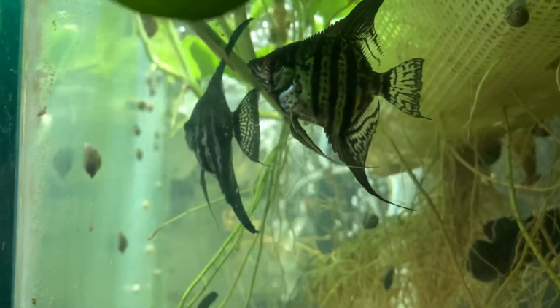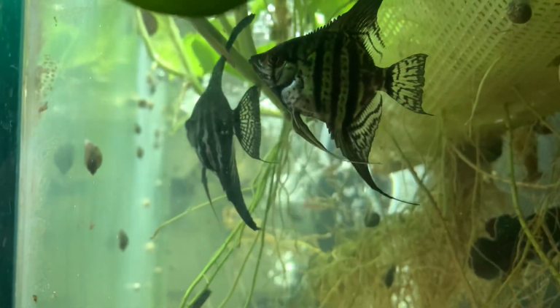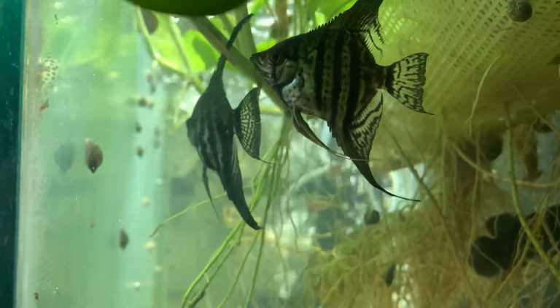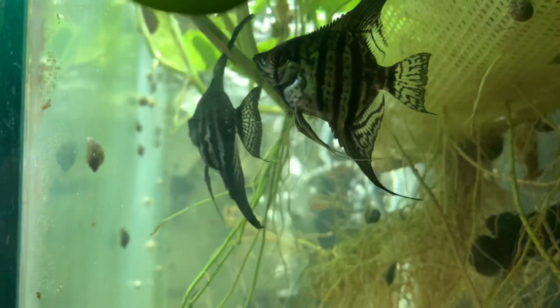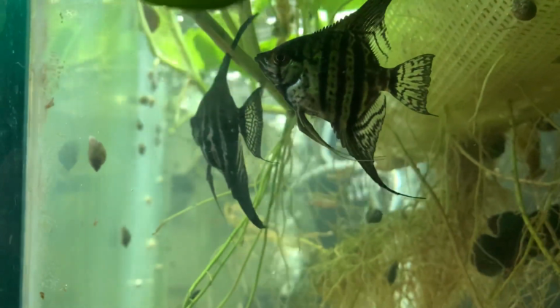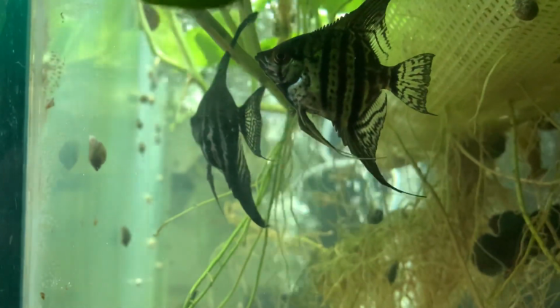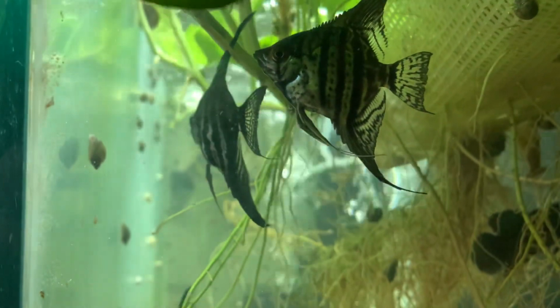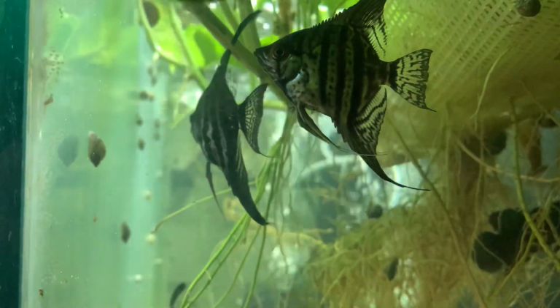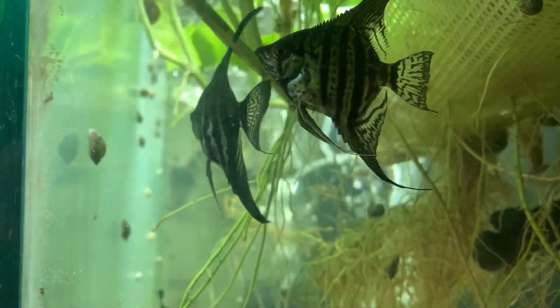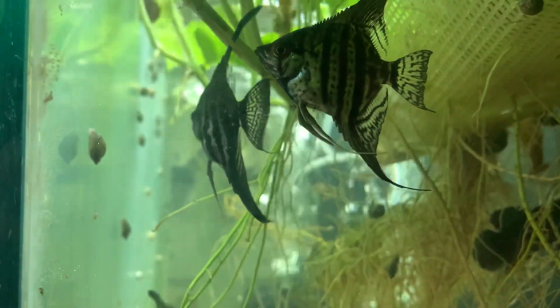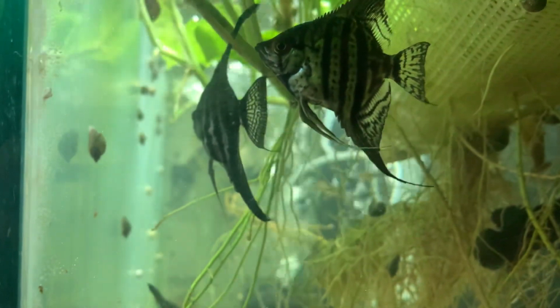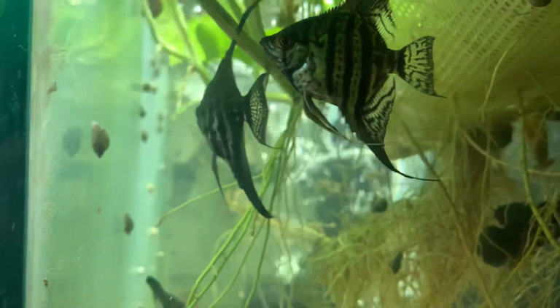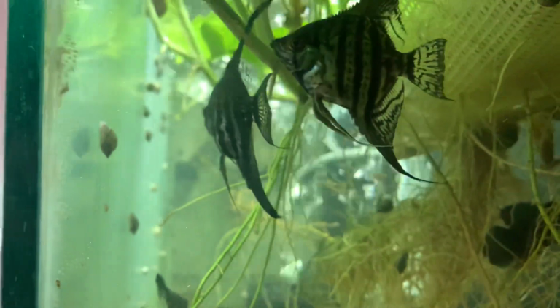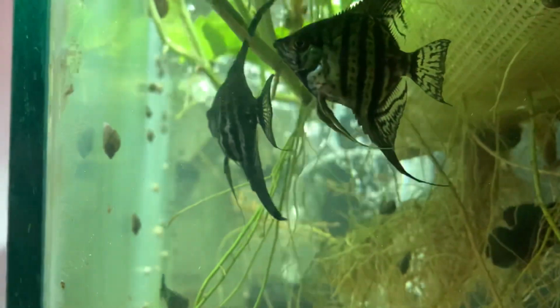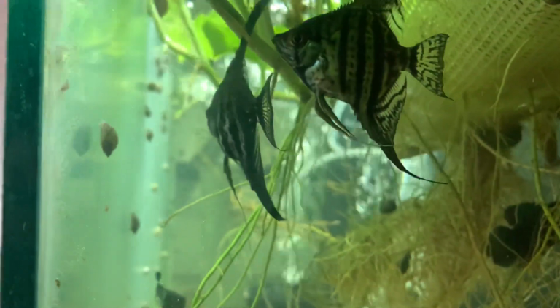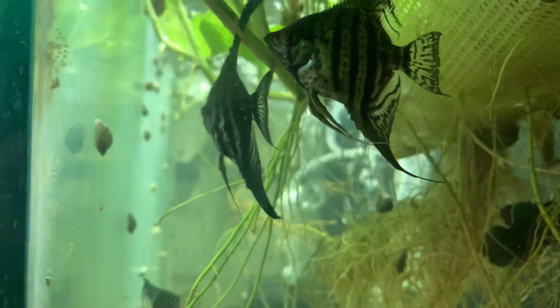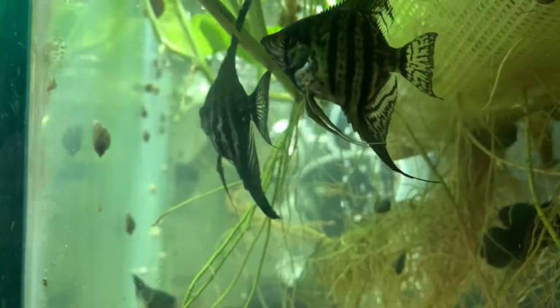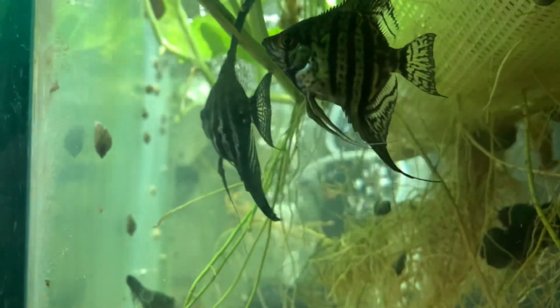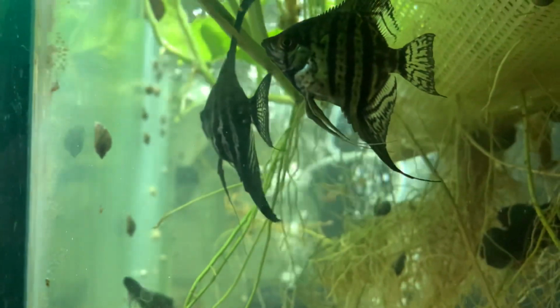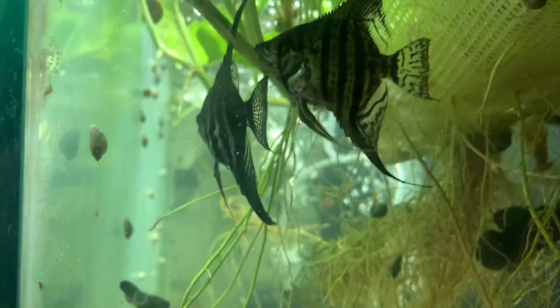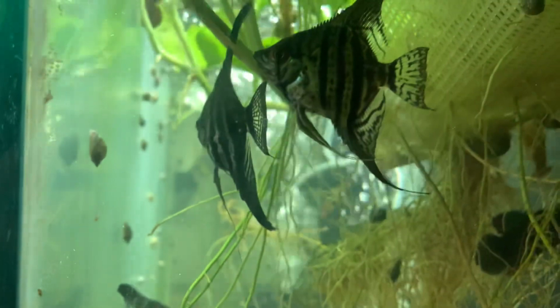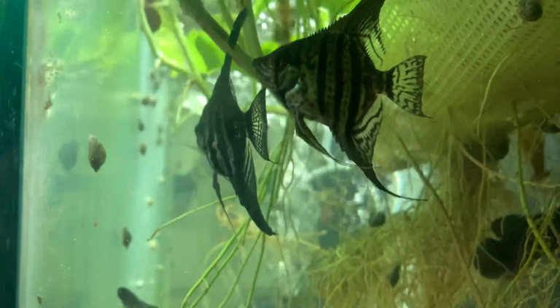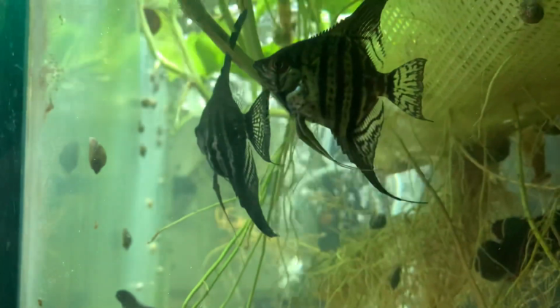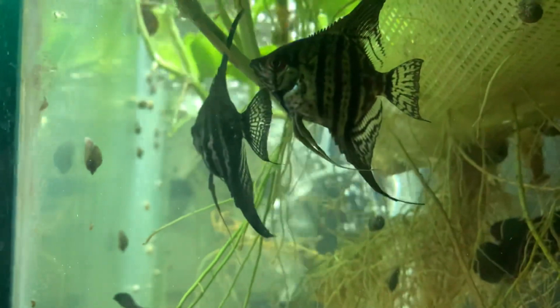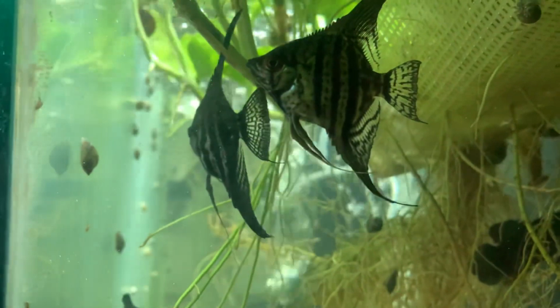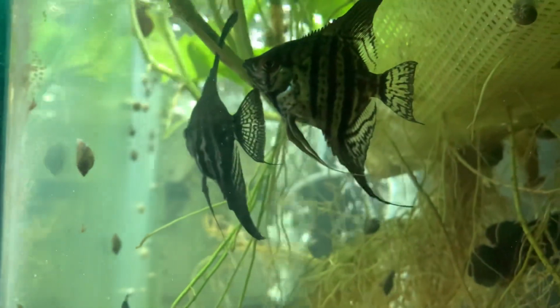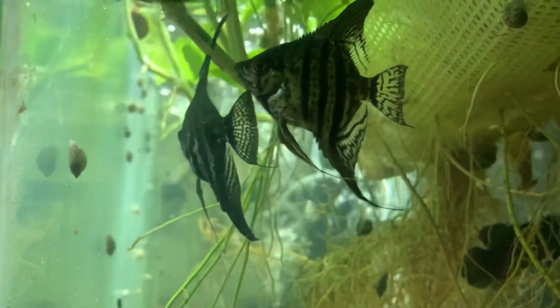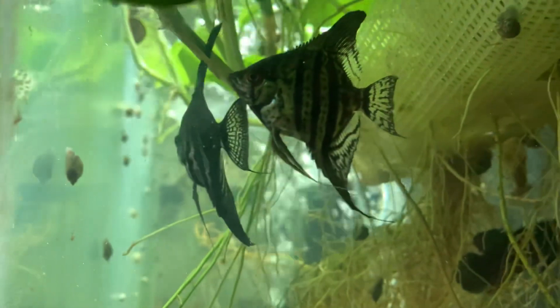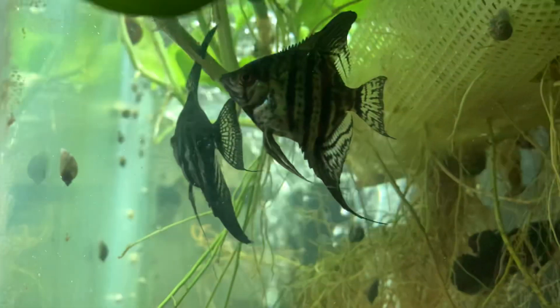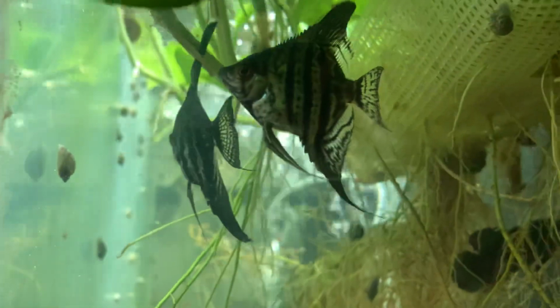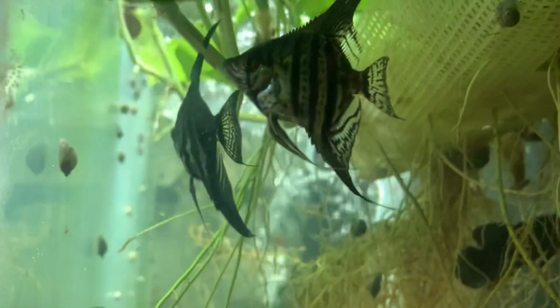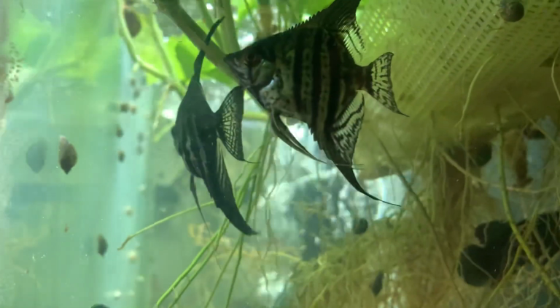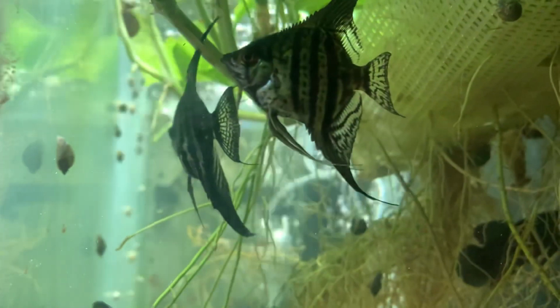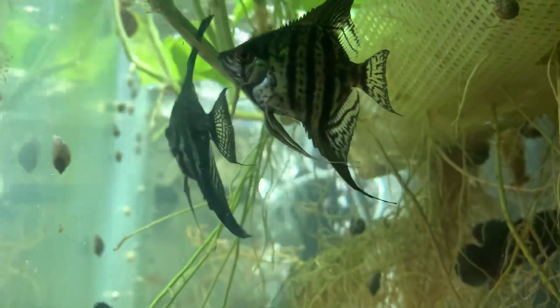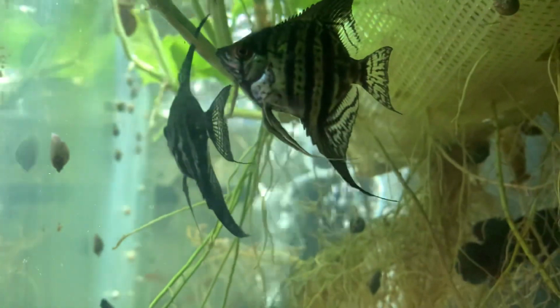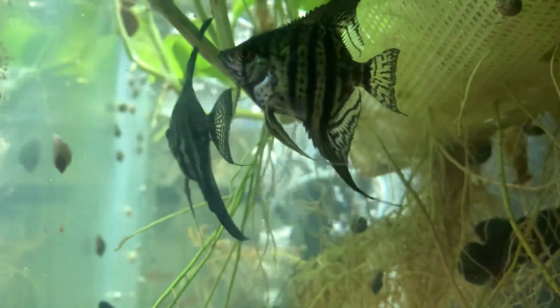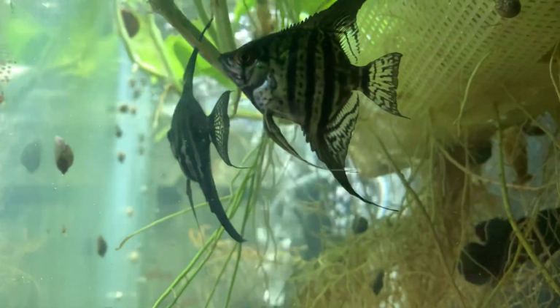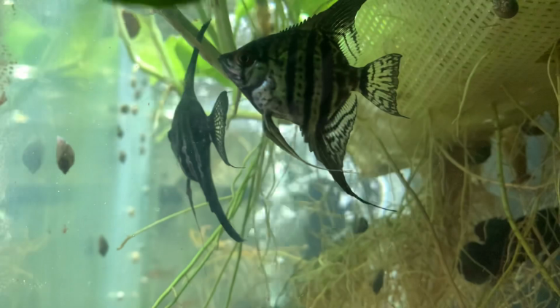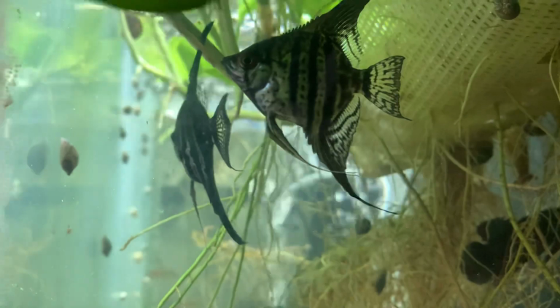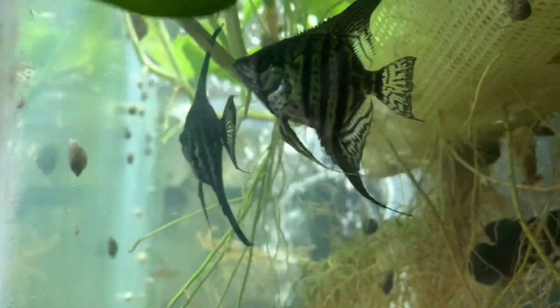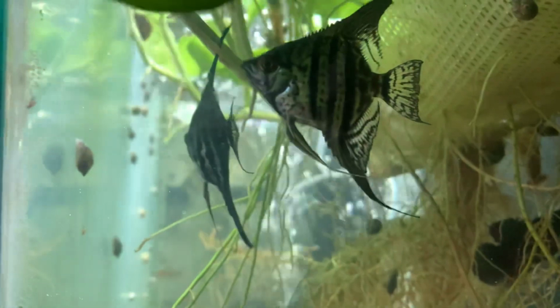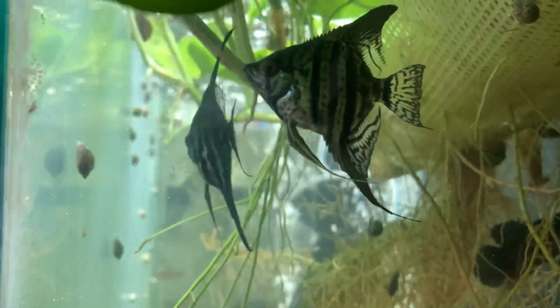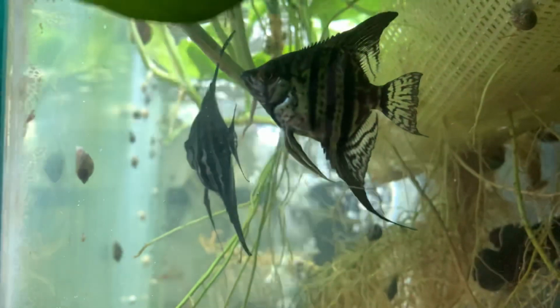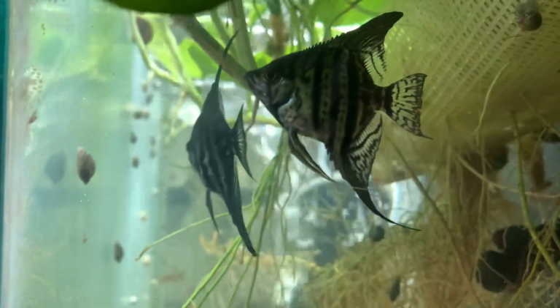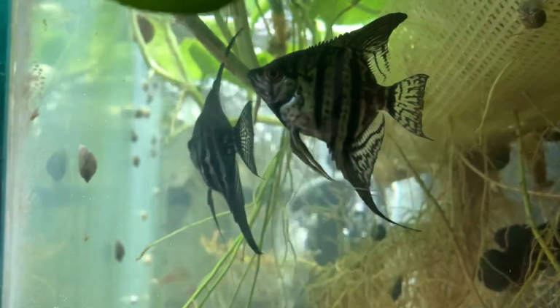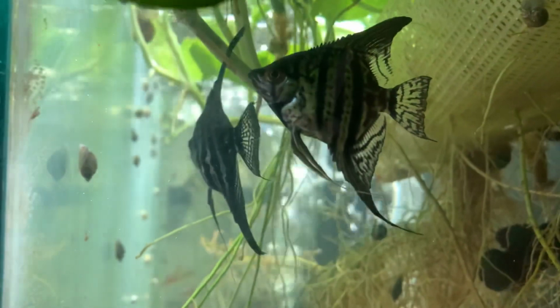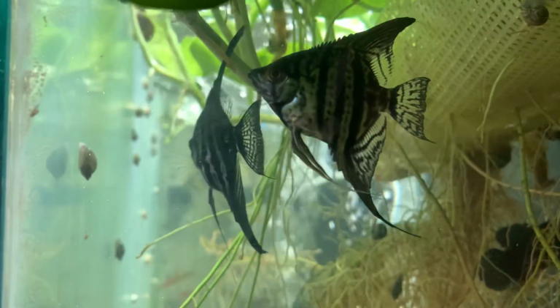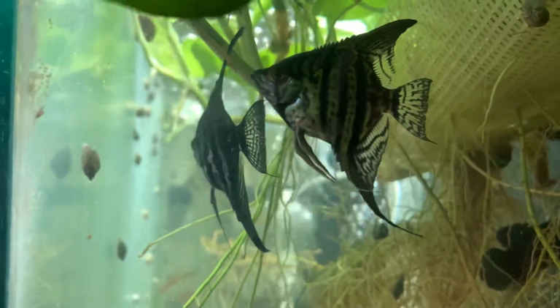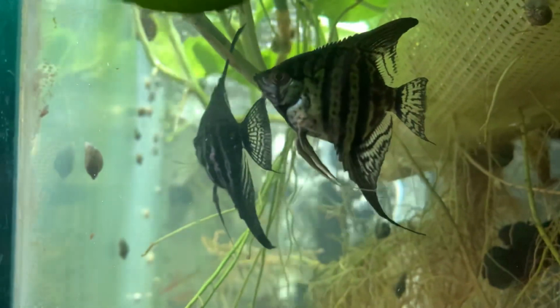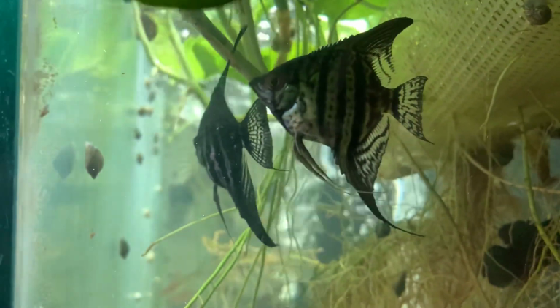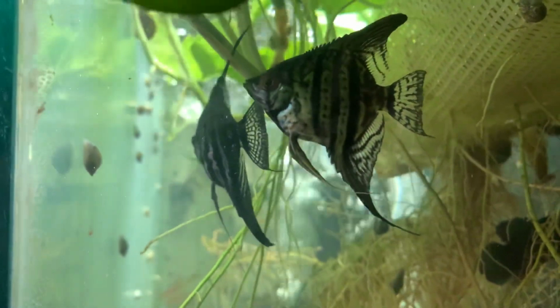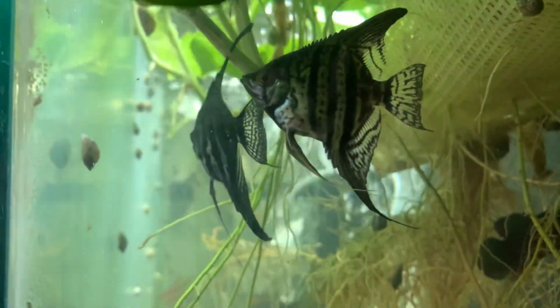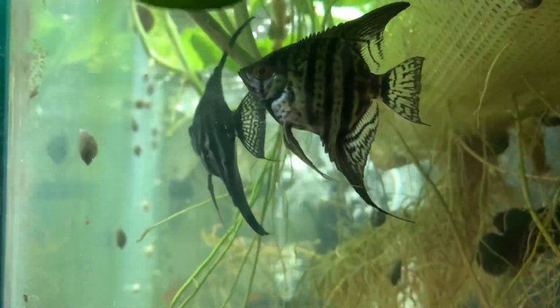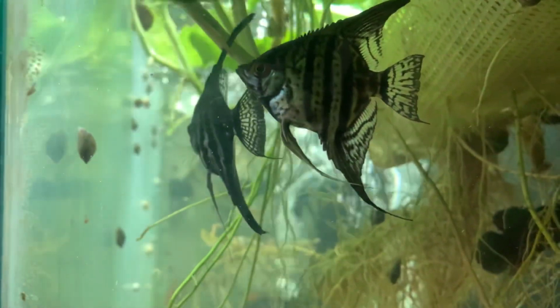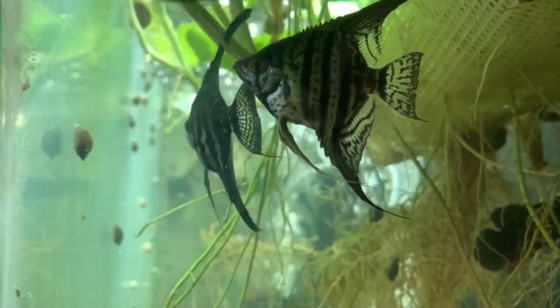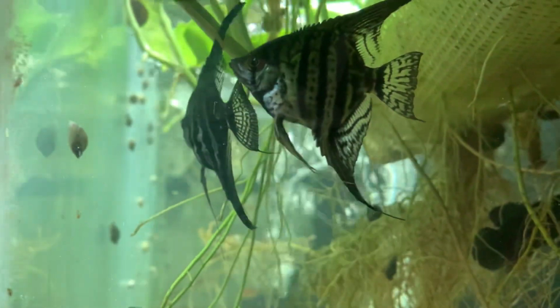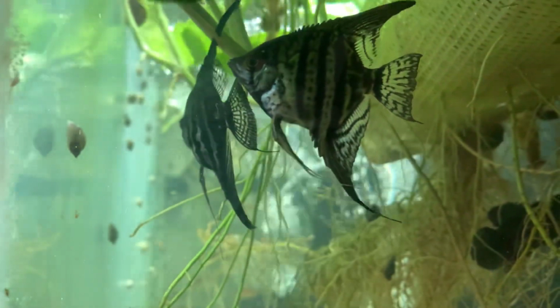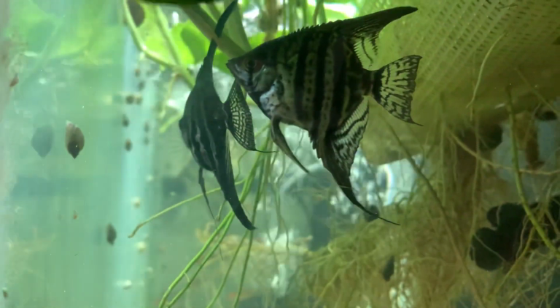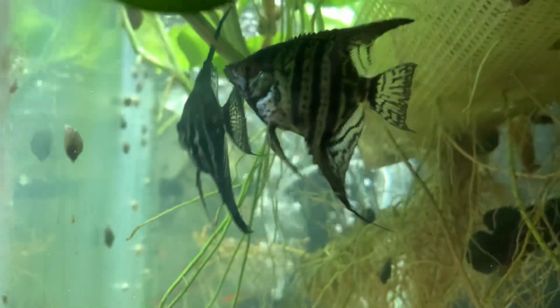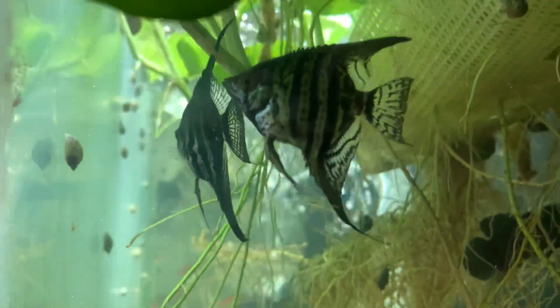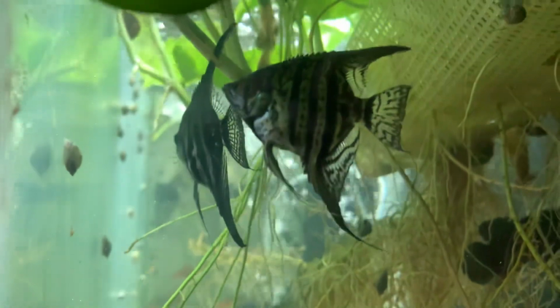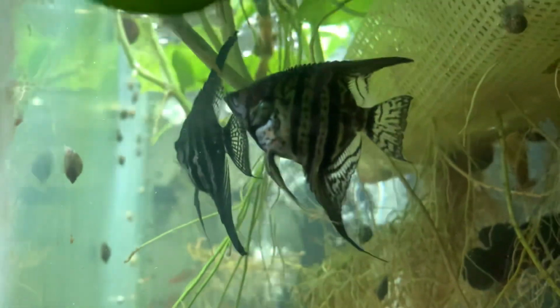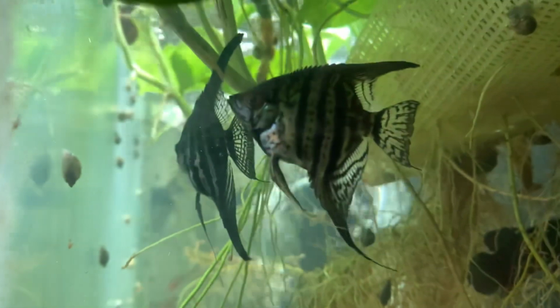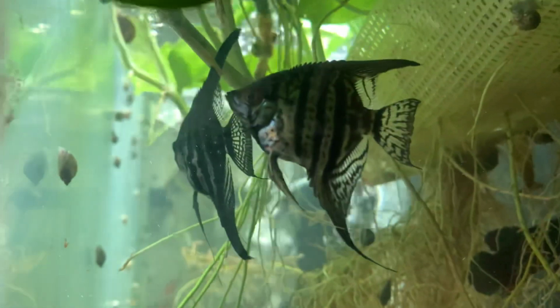Here are some of my zebra lace angelfish. I got 10 of them, growing them out to become breeders.